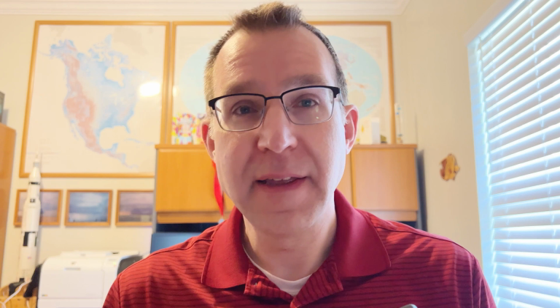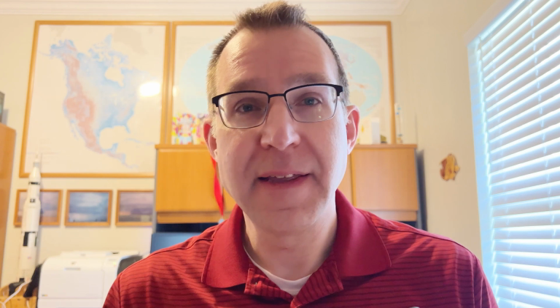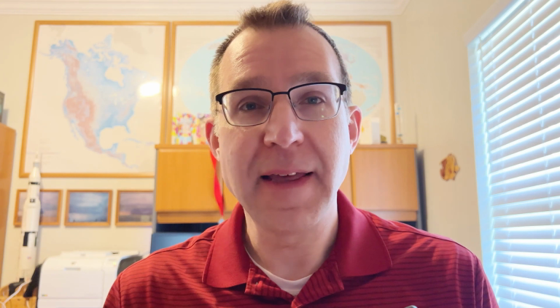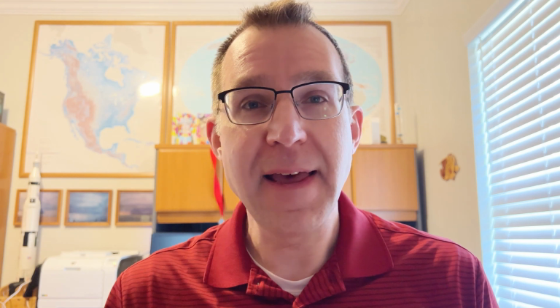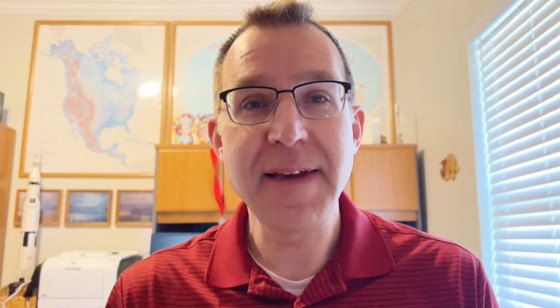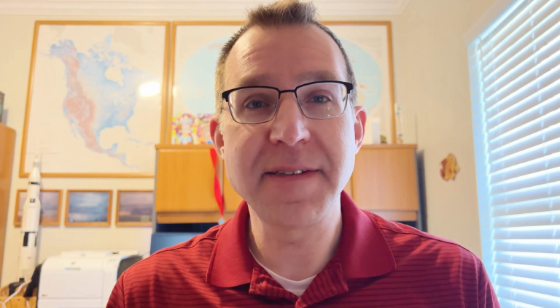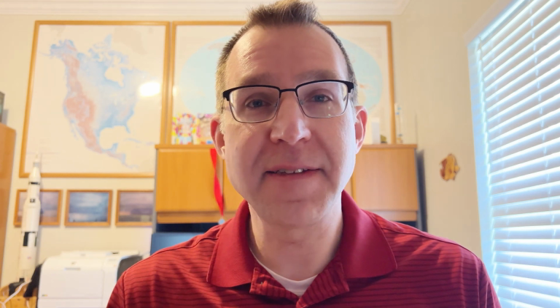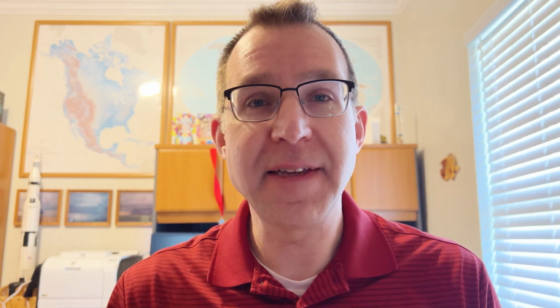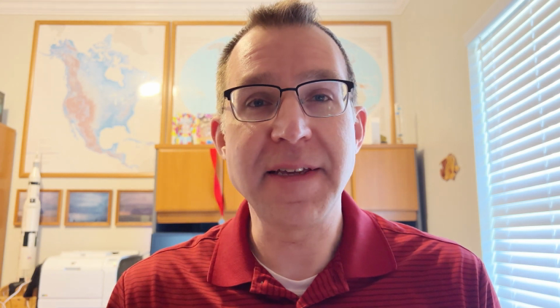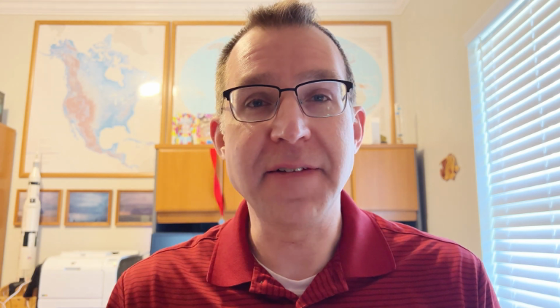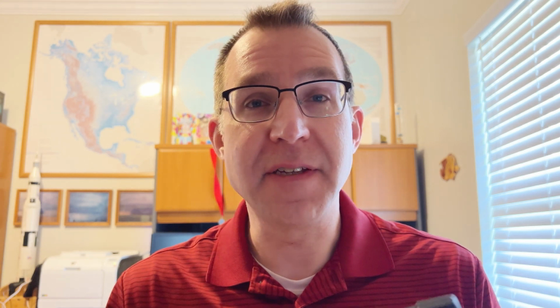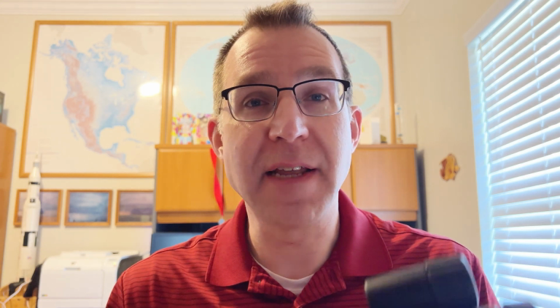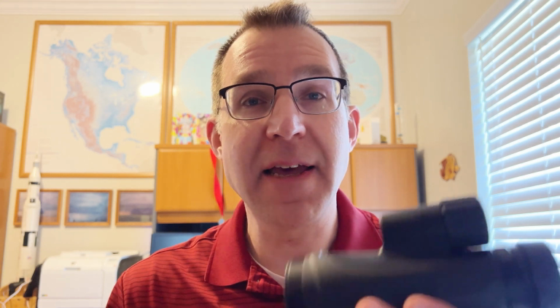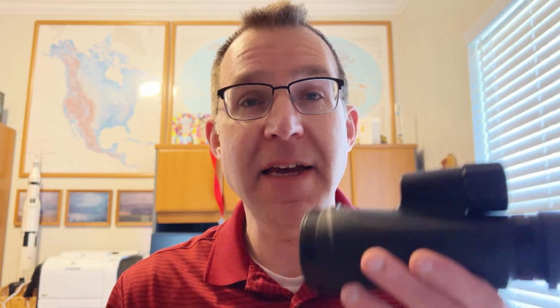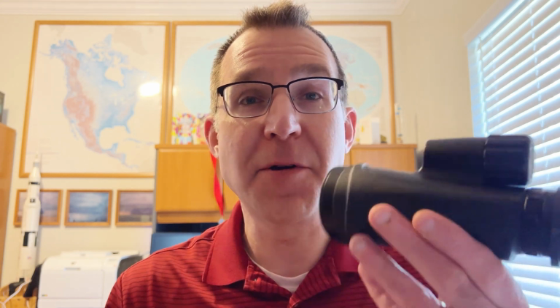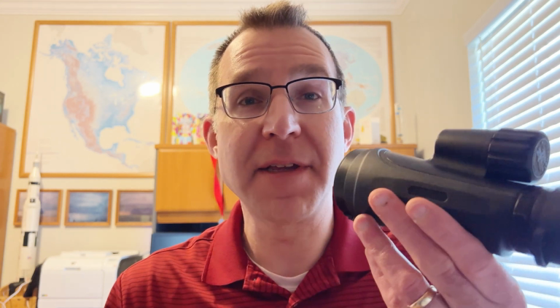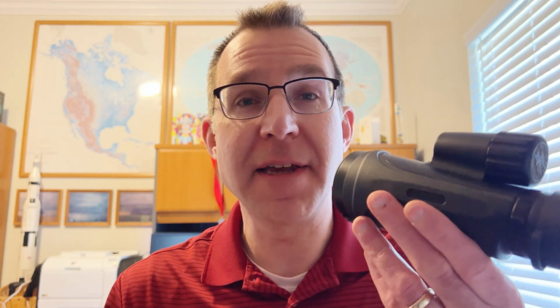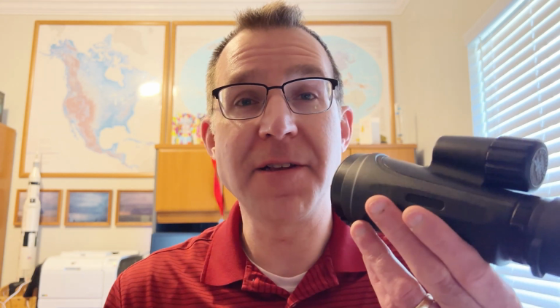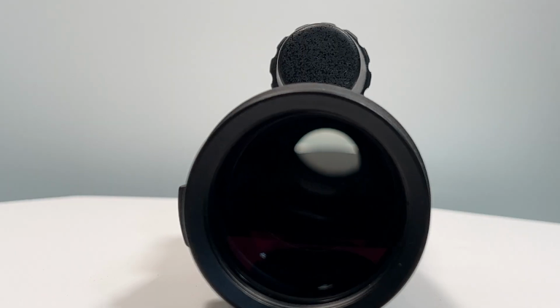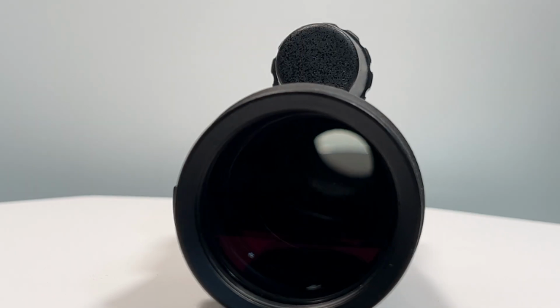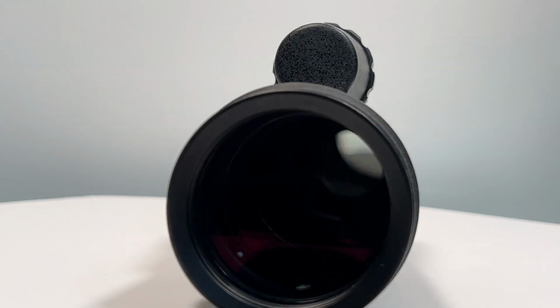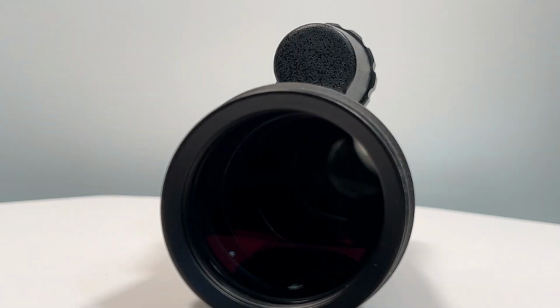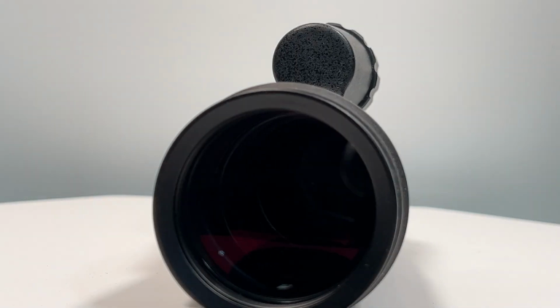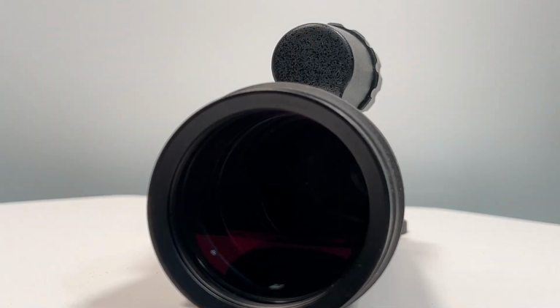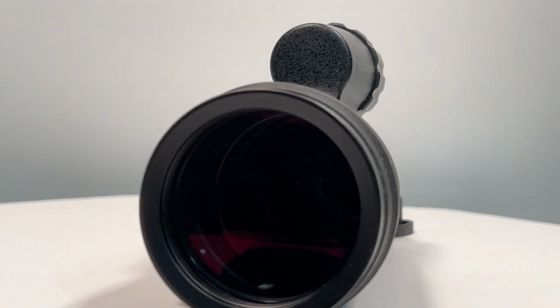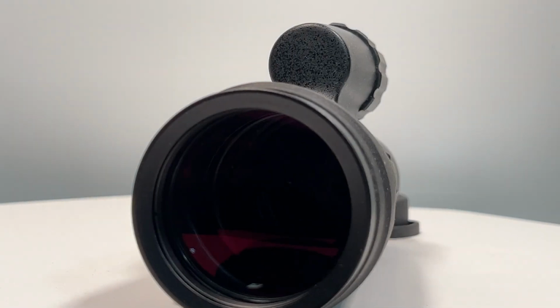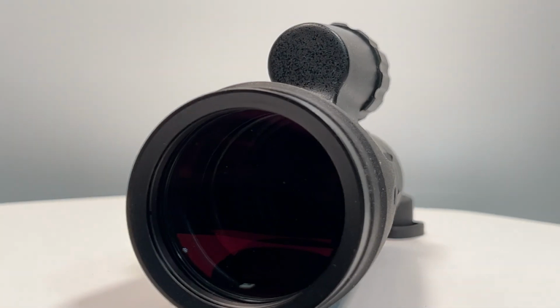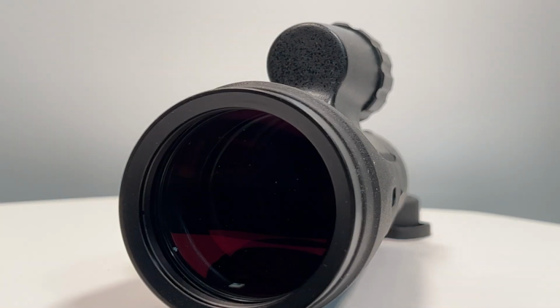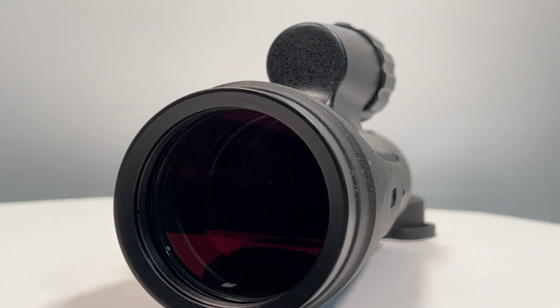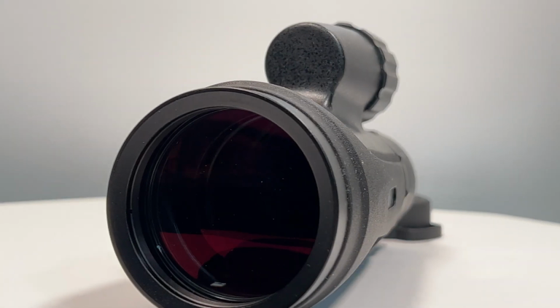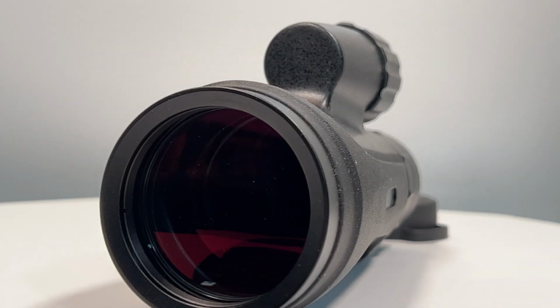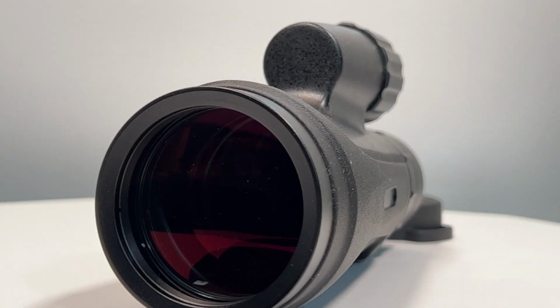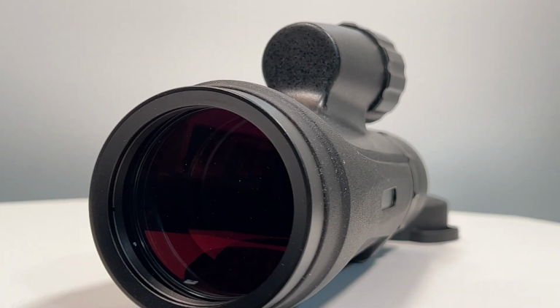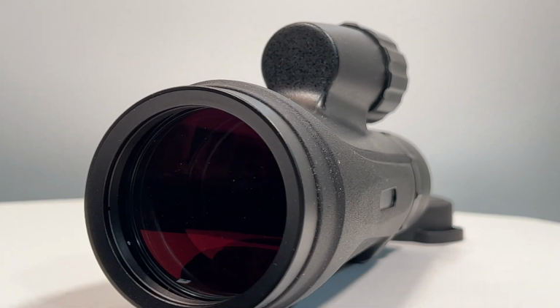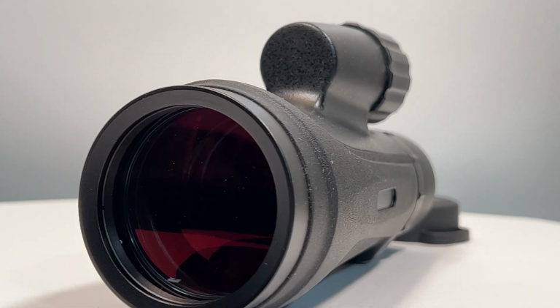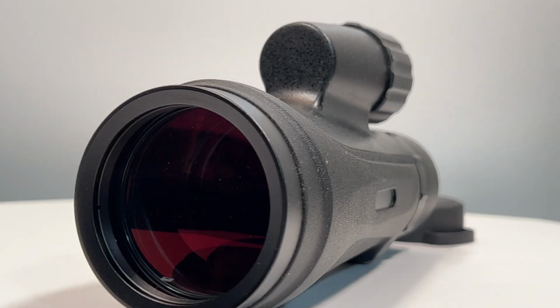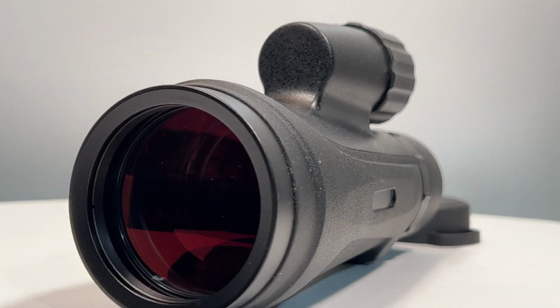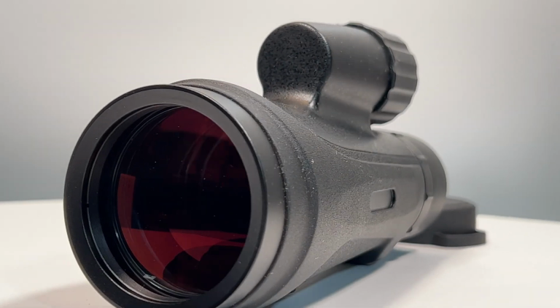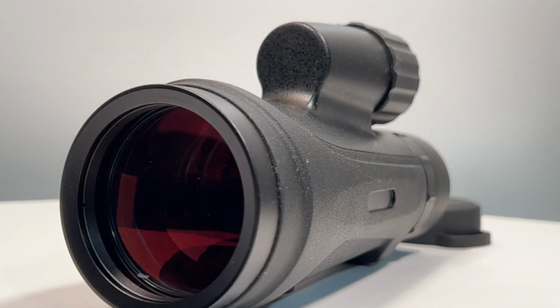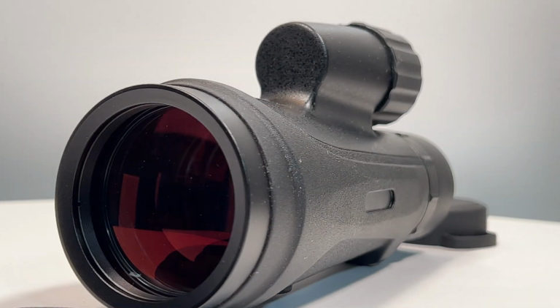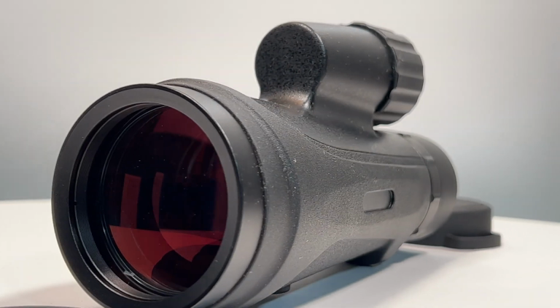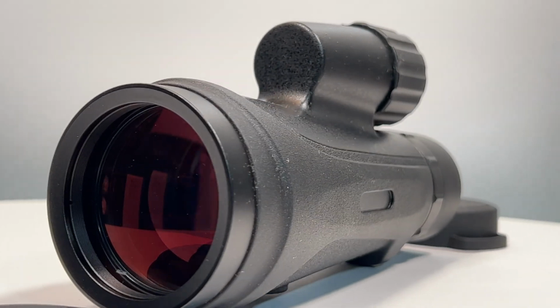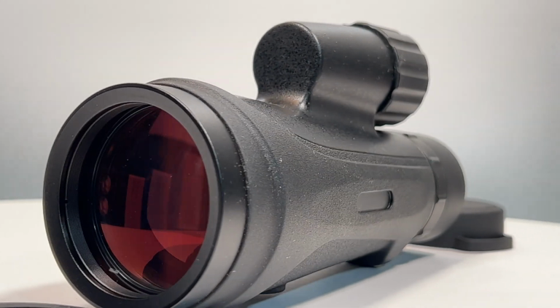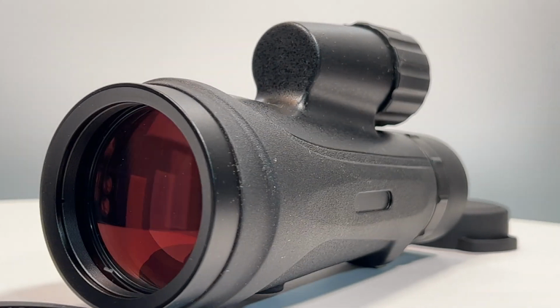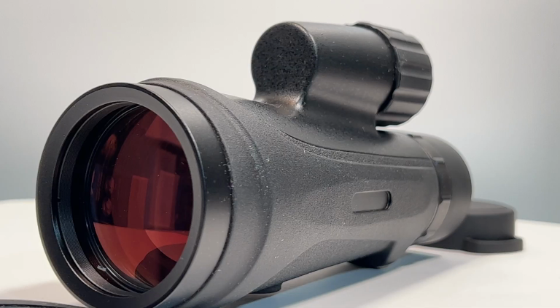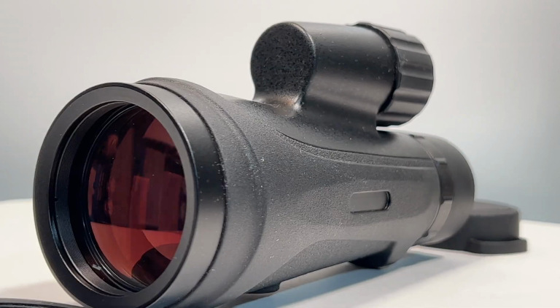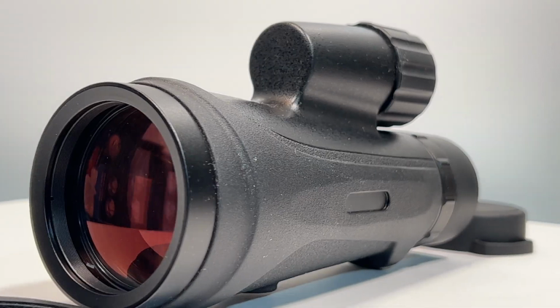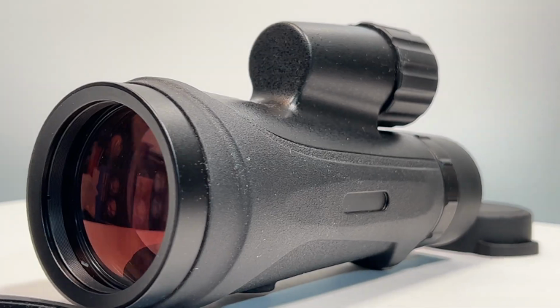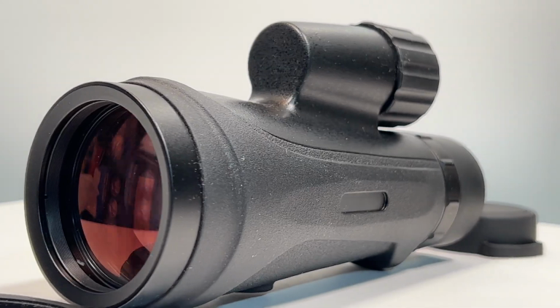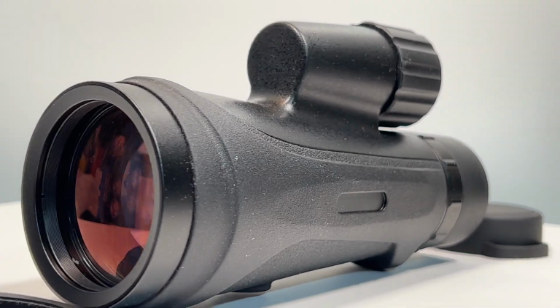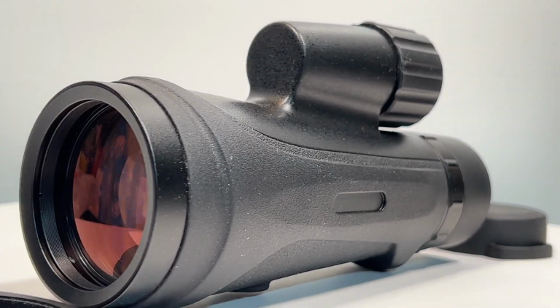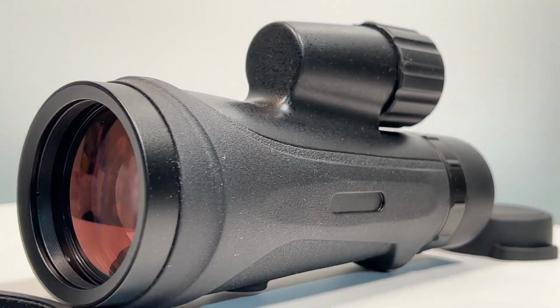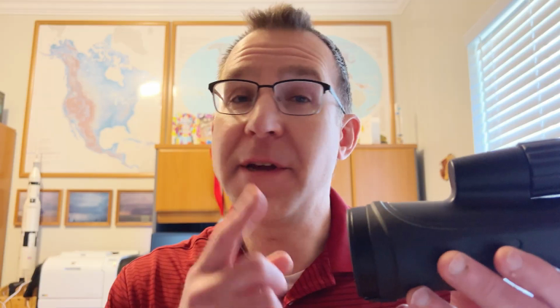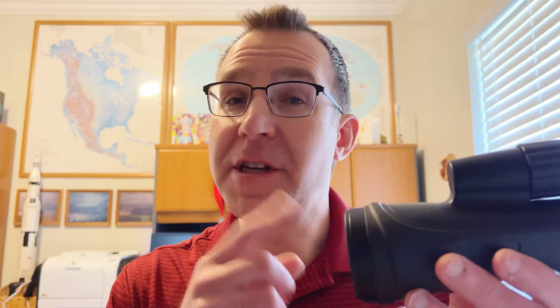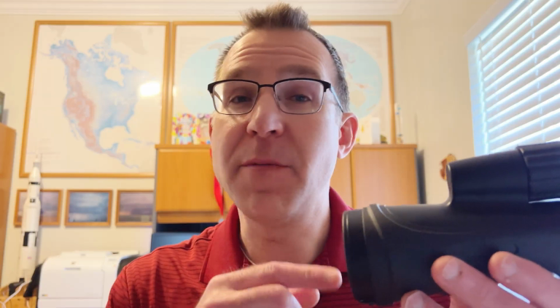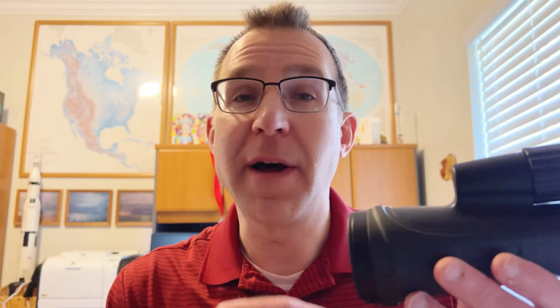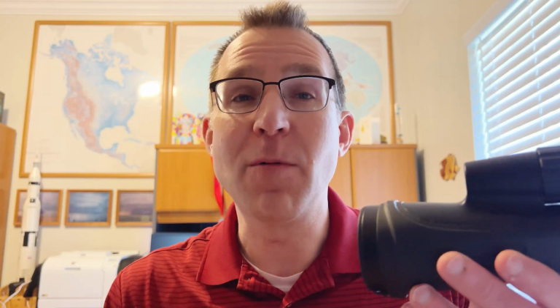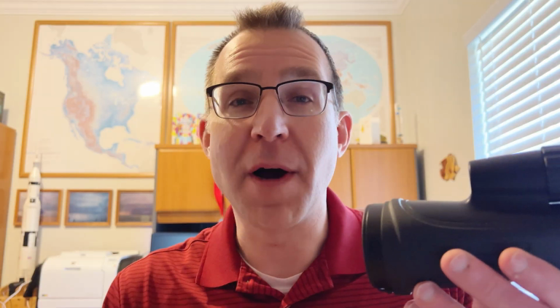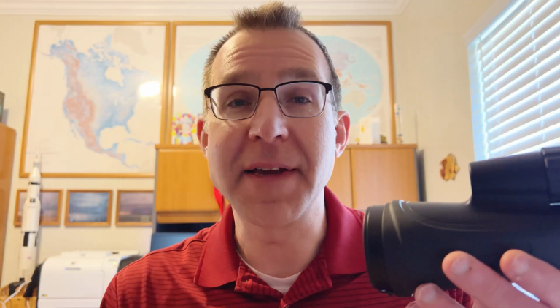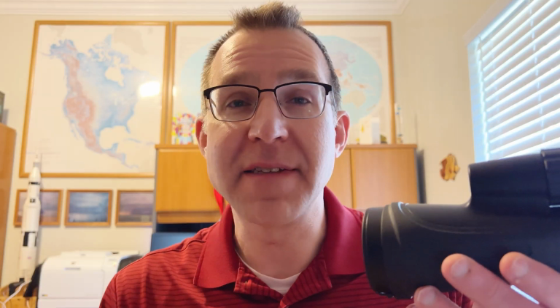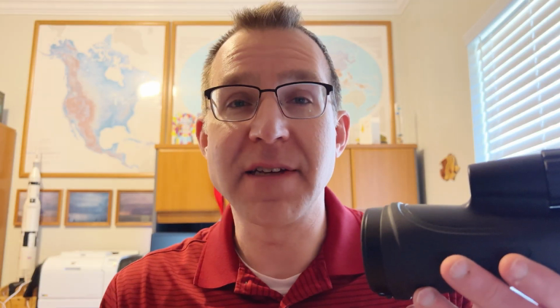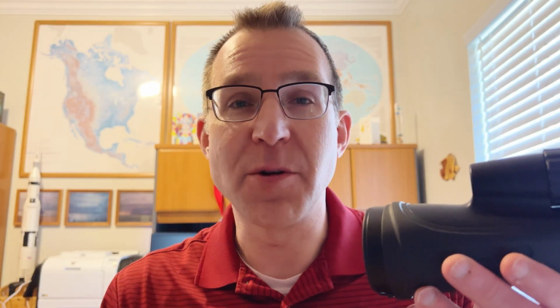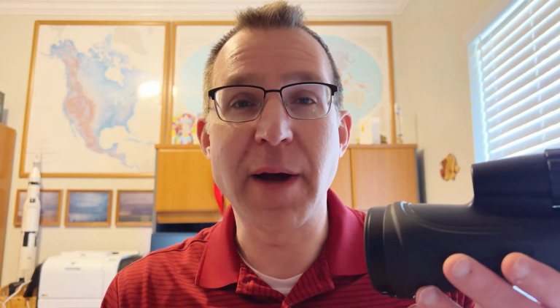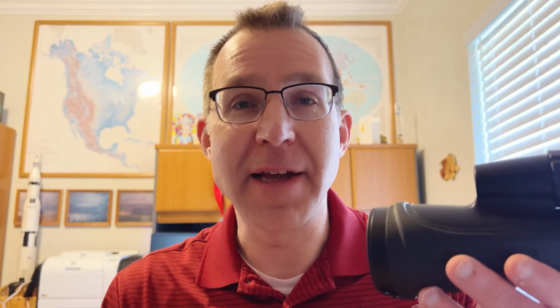Hey, it's Steve. Today we're going to take a look at the Apex L 12 by 50 monocular and see if this is something you might want to consider buying.